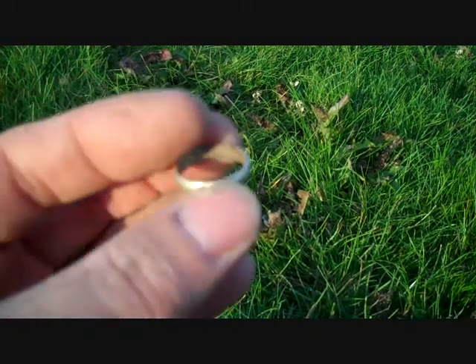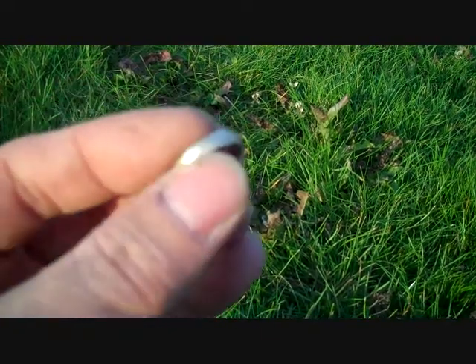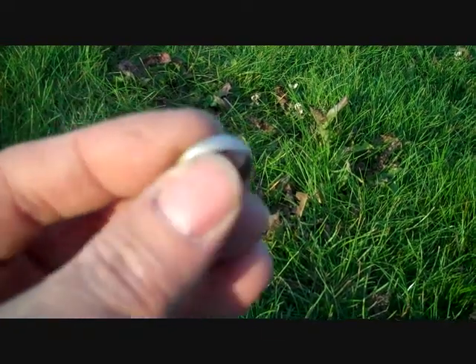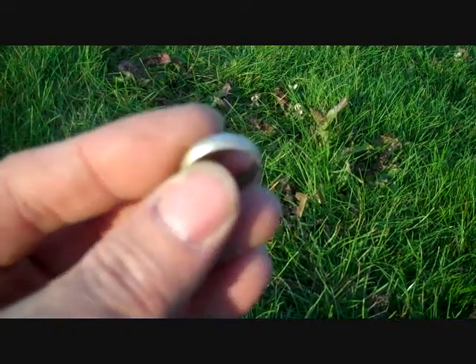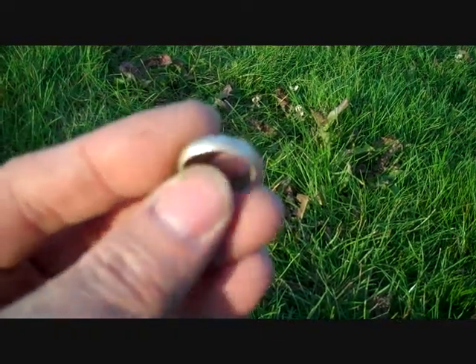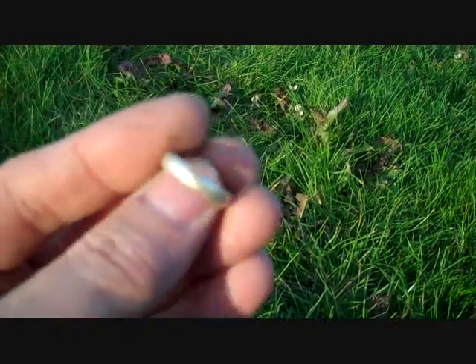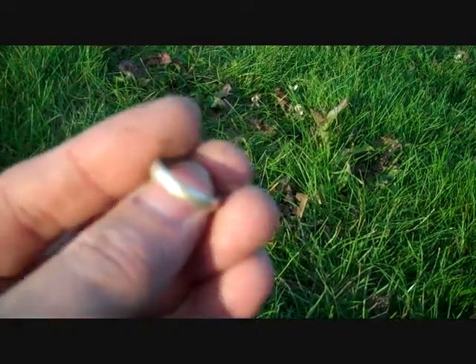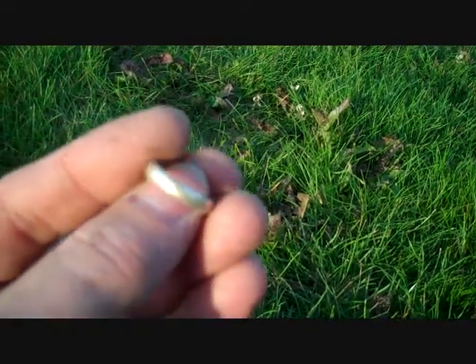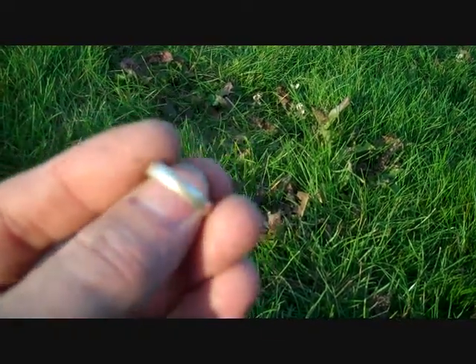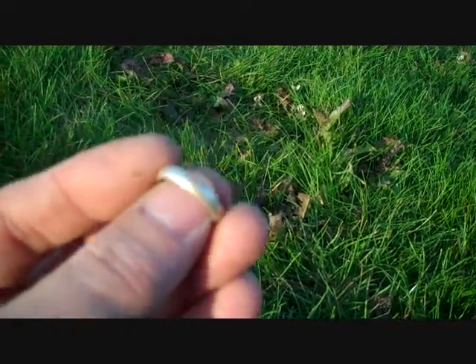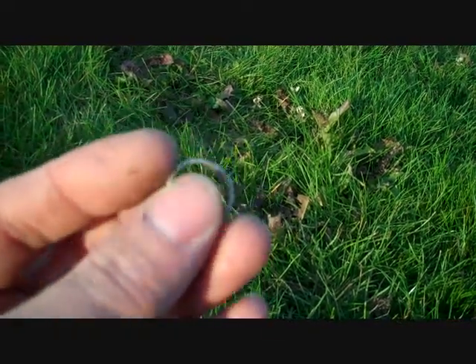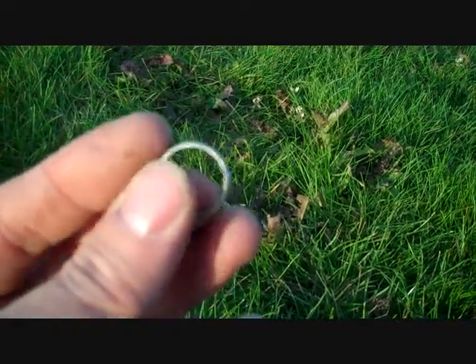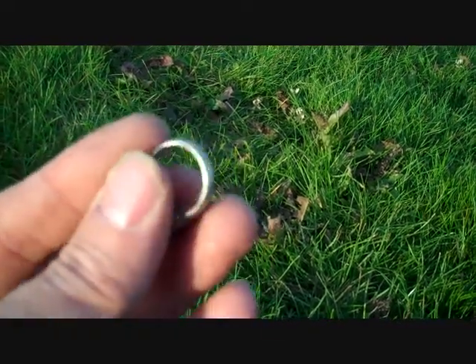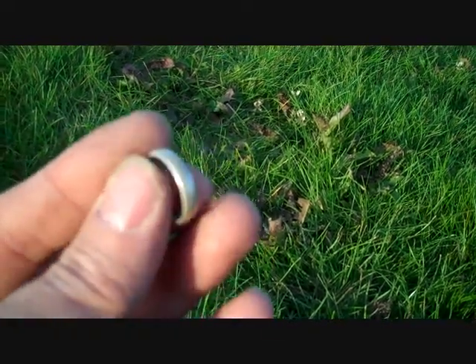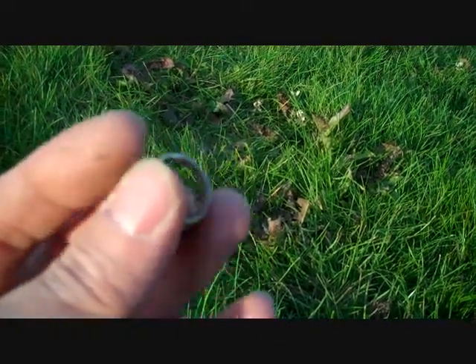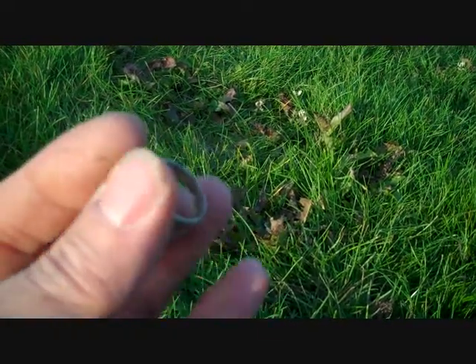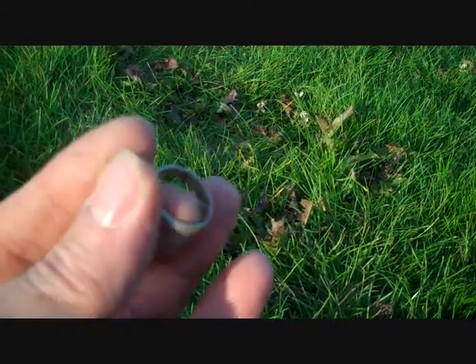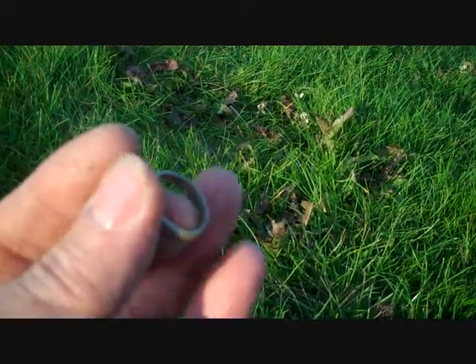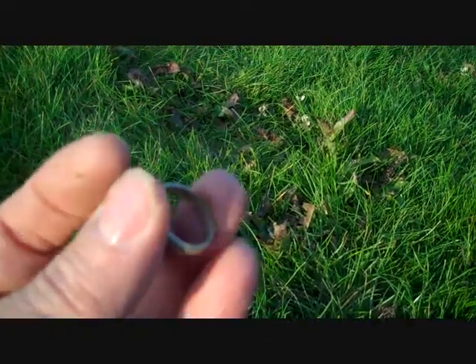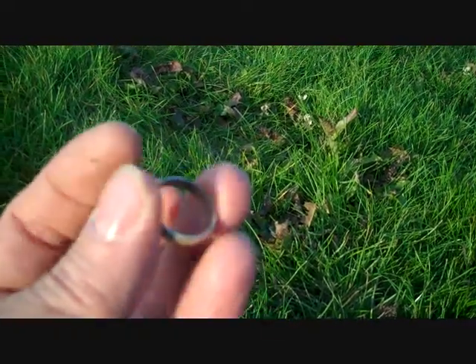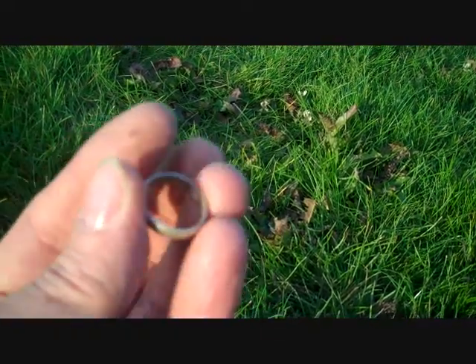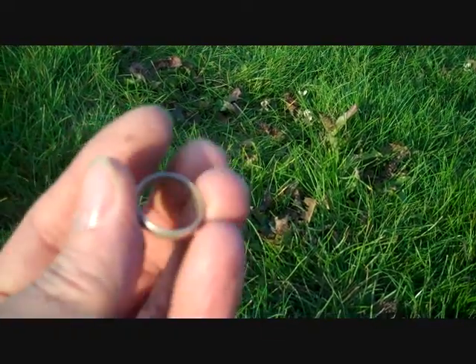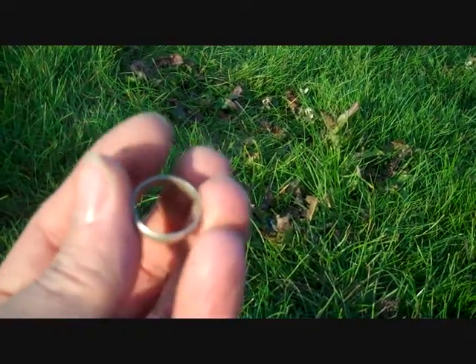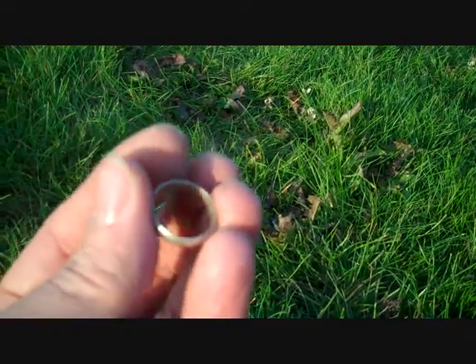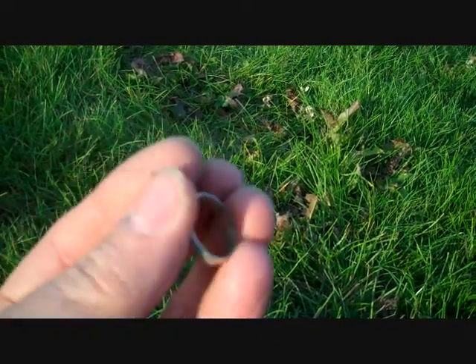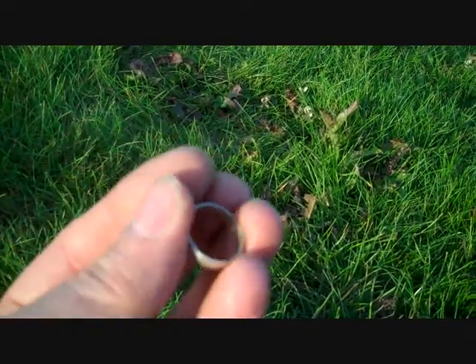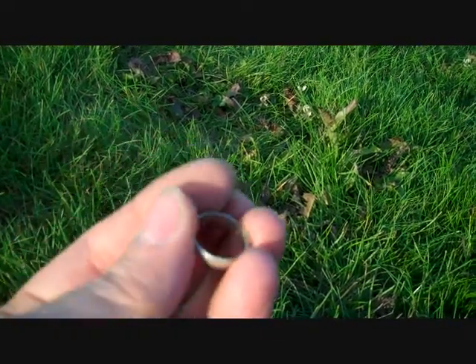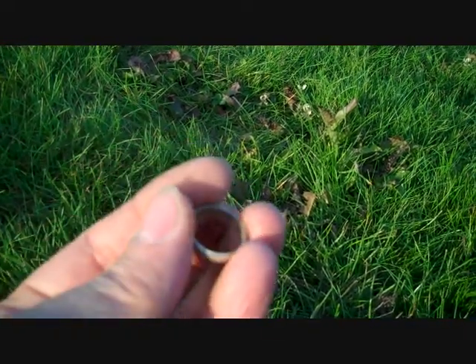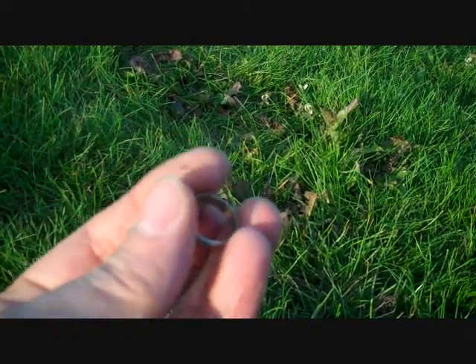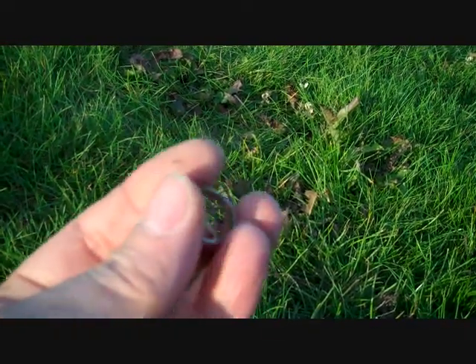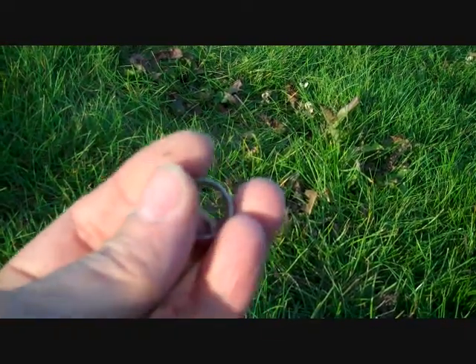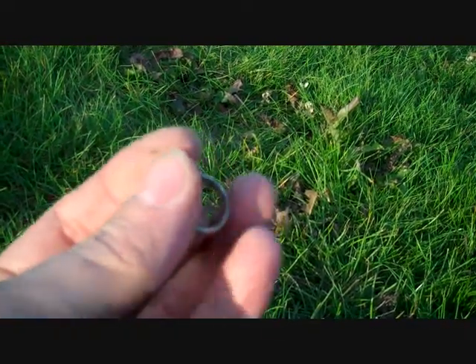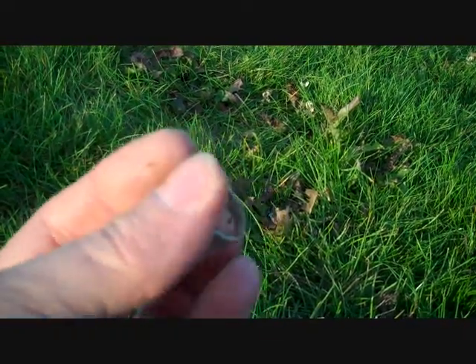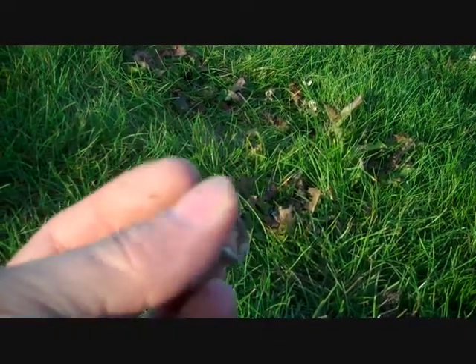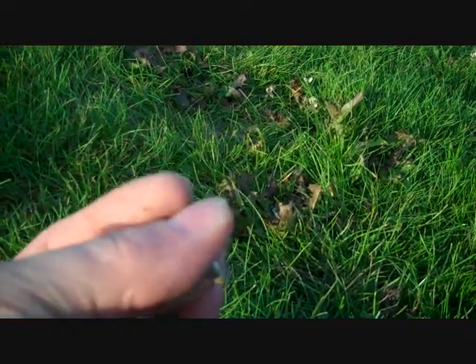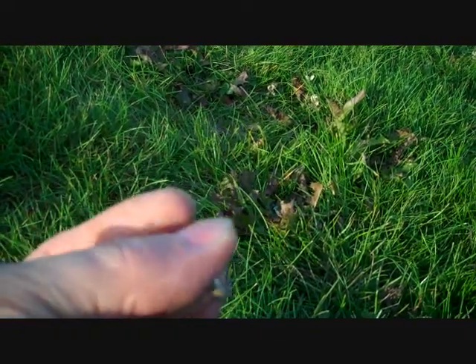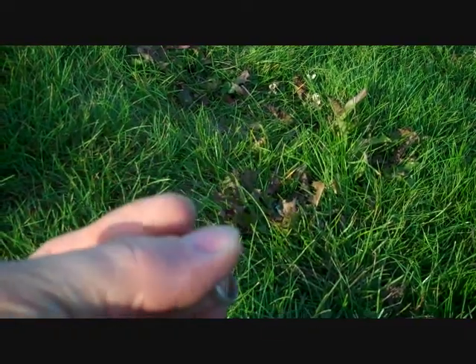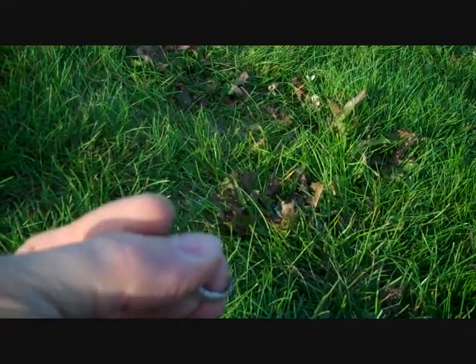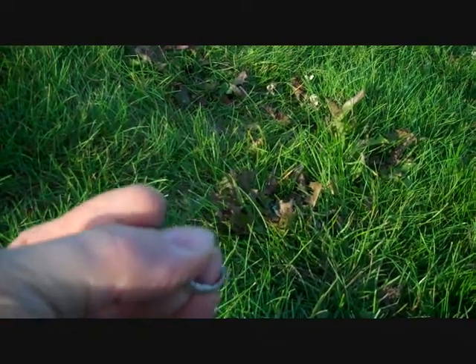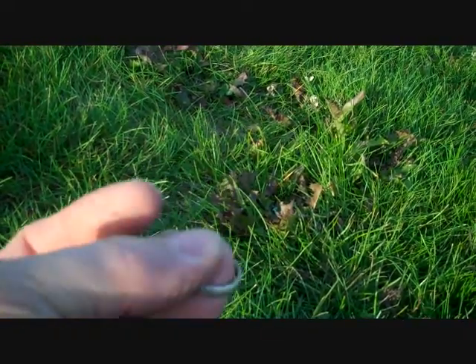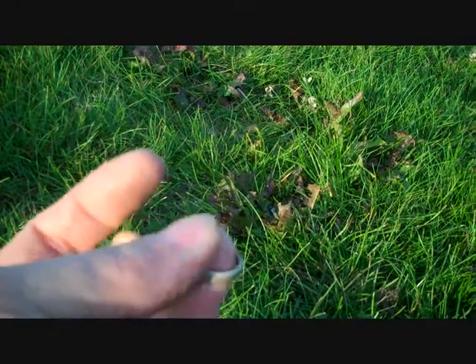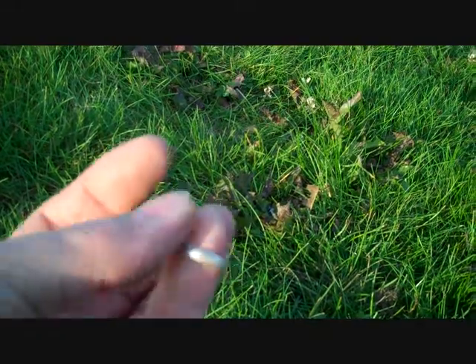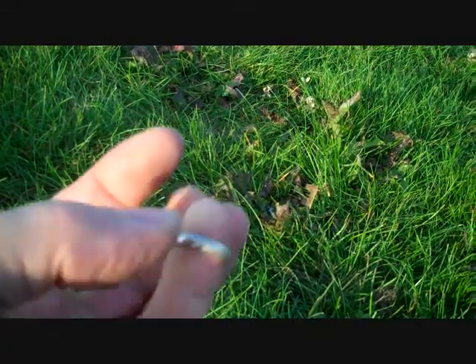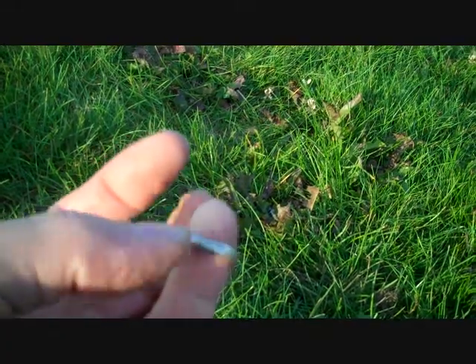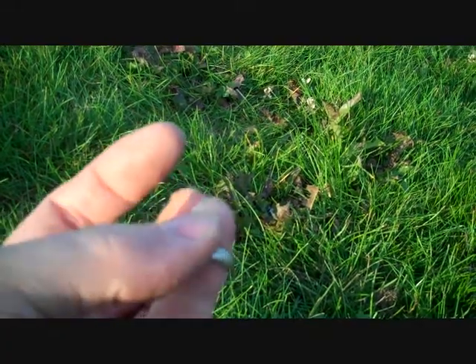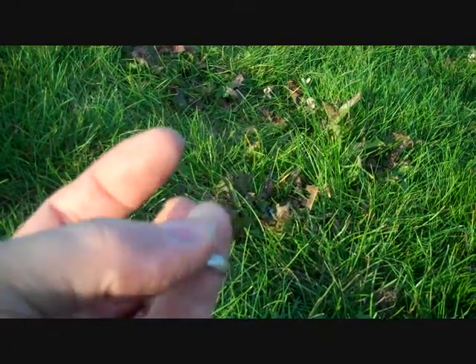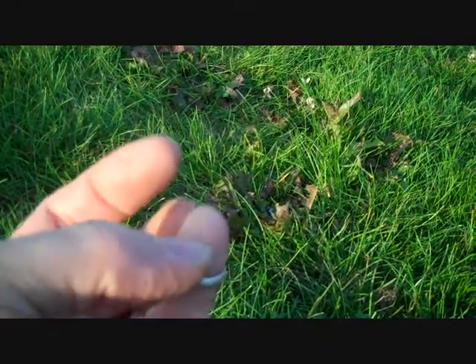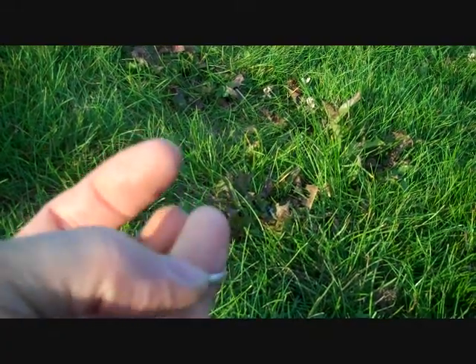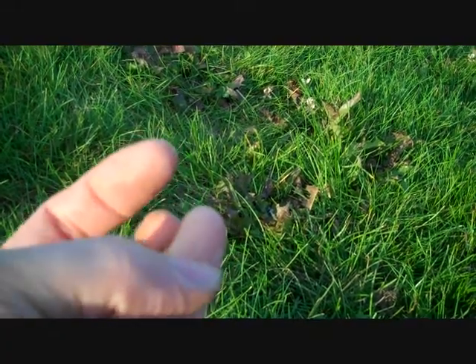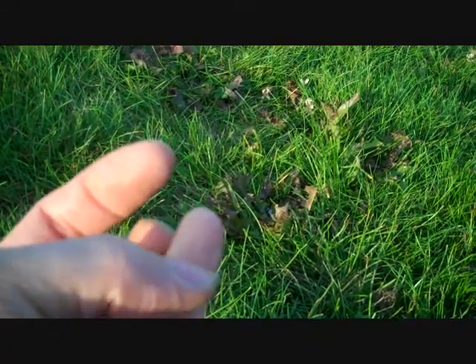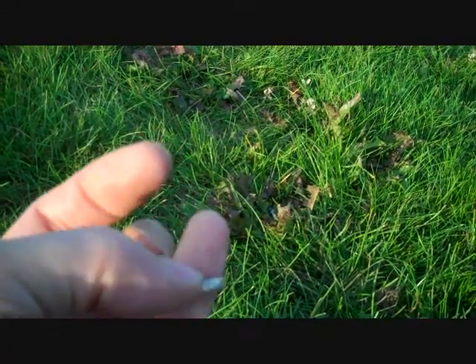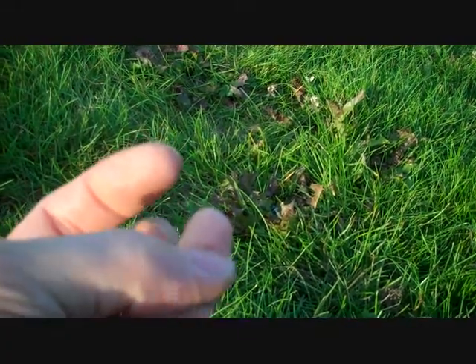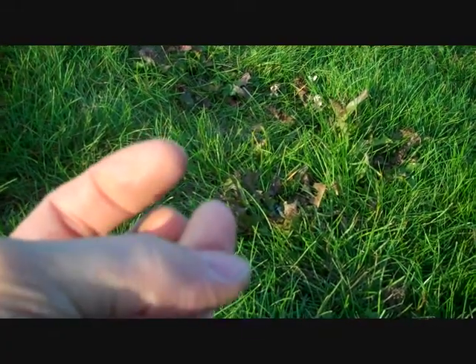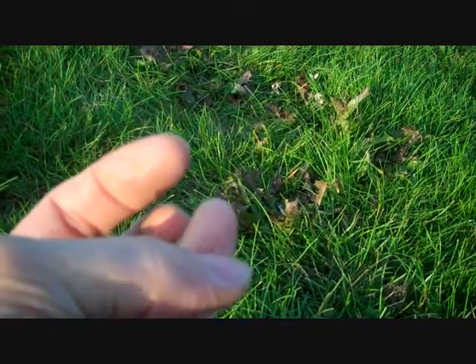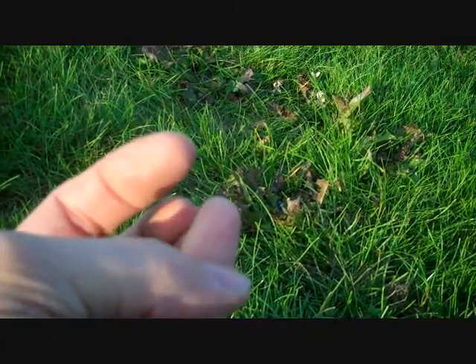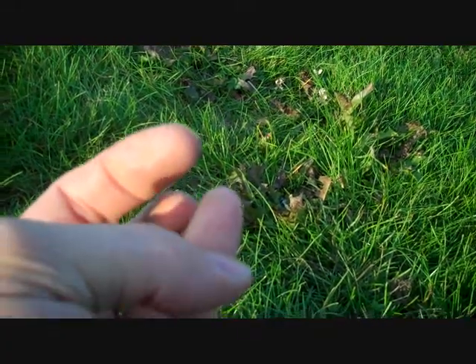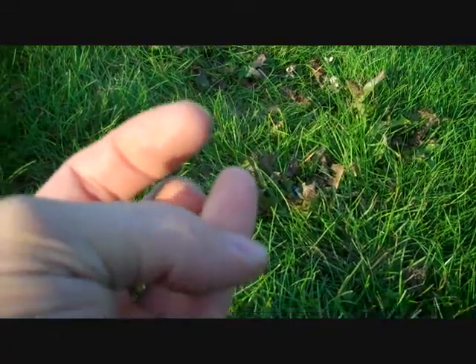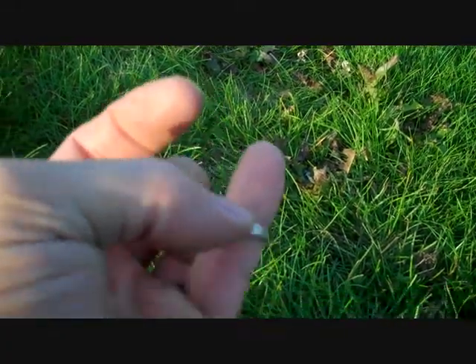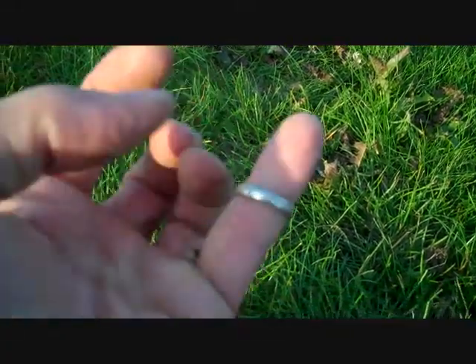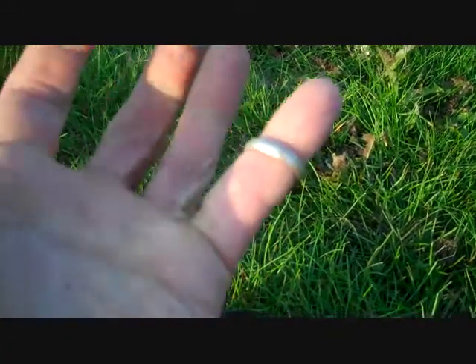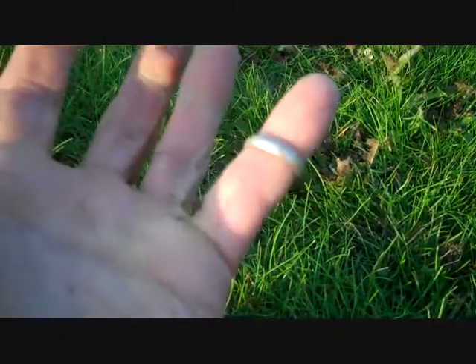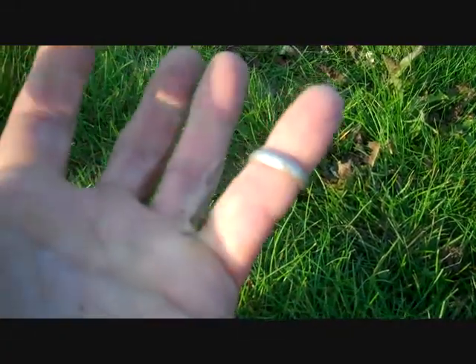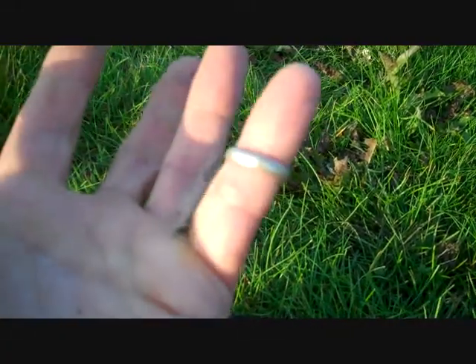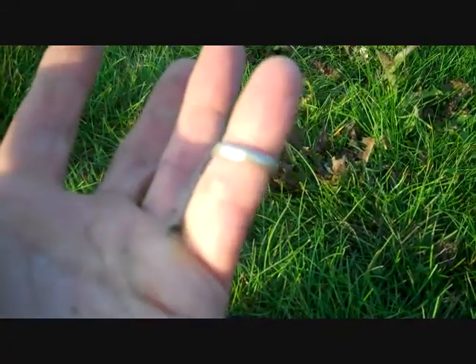Silver ring. Nice way to start off the day.